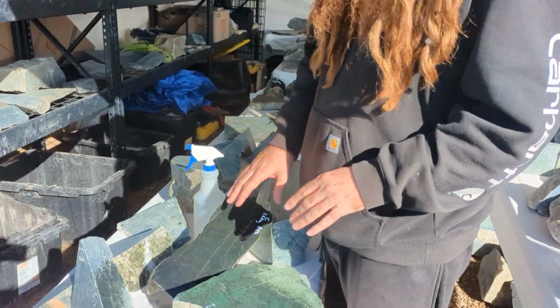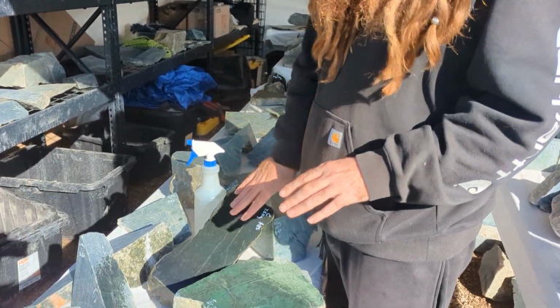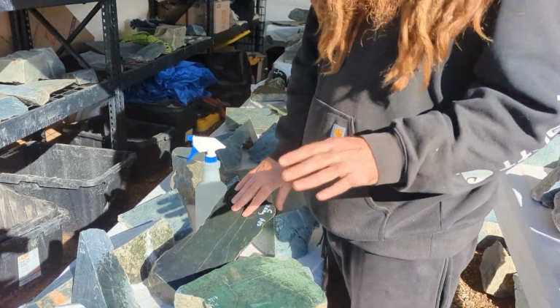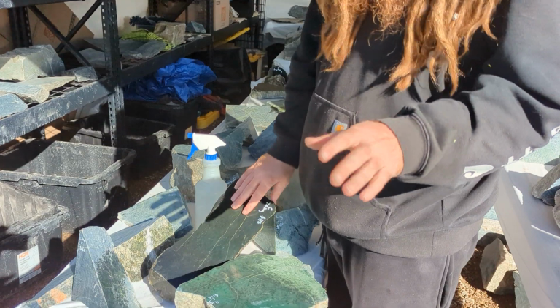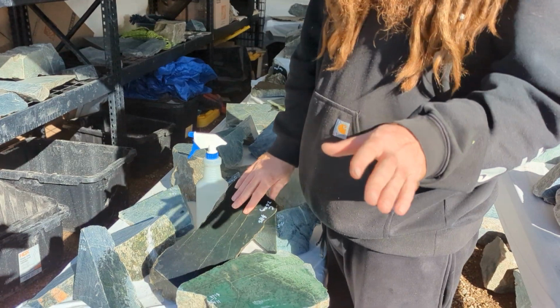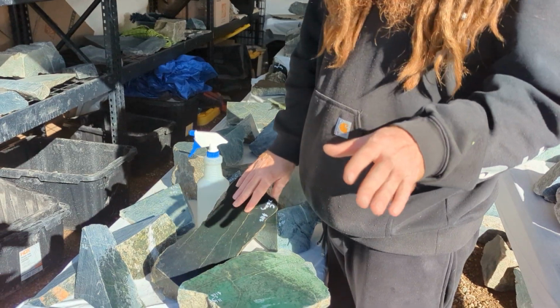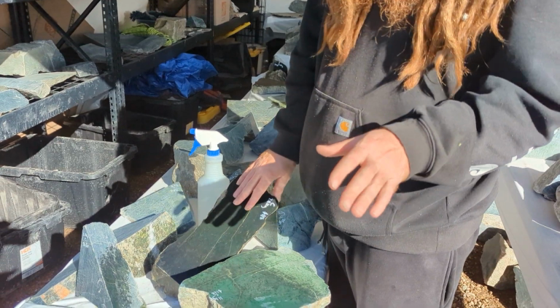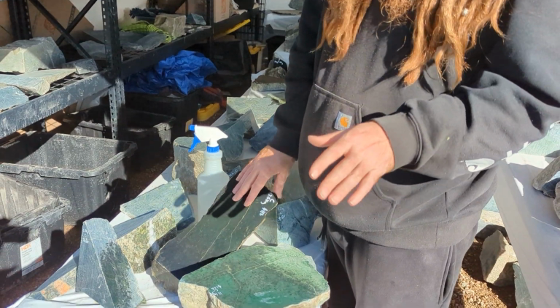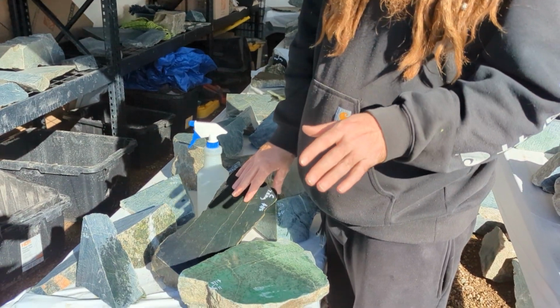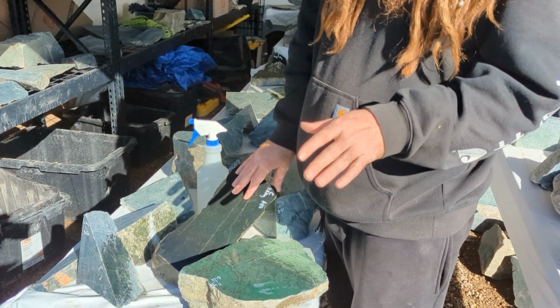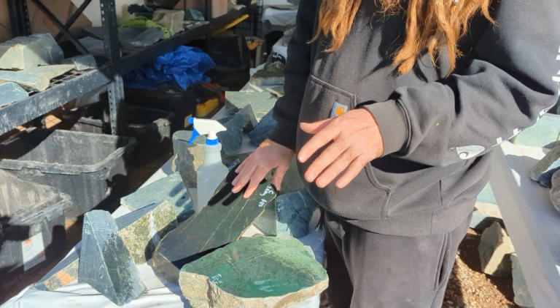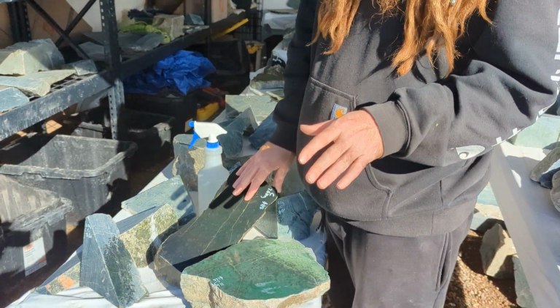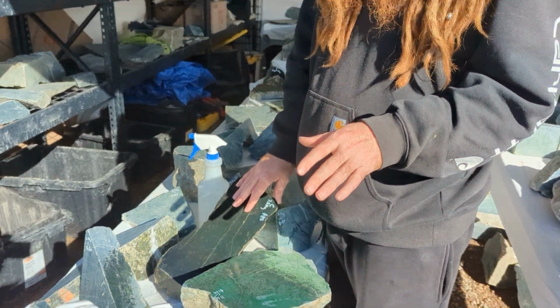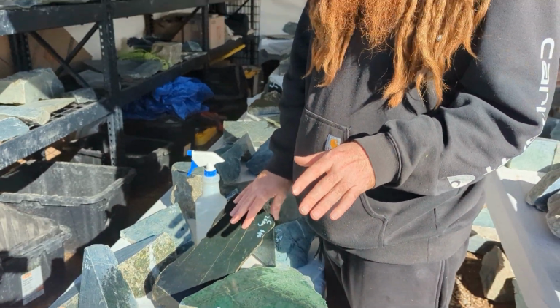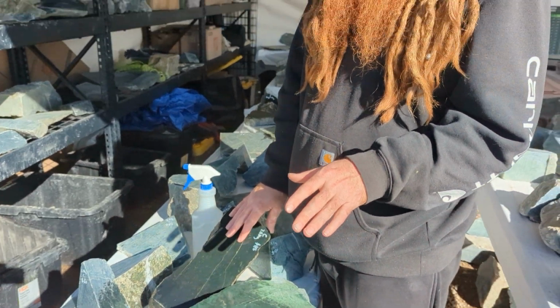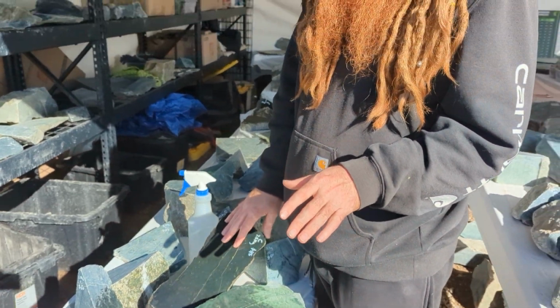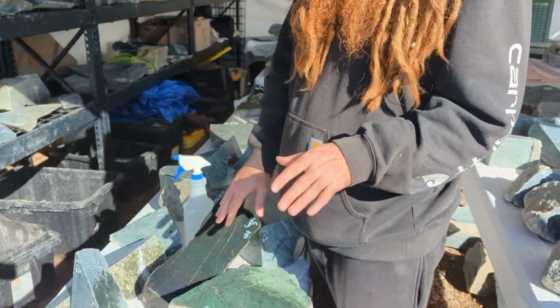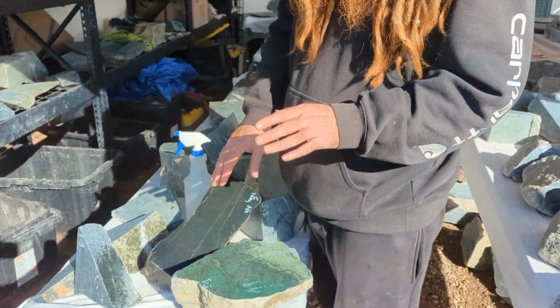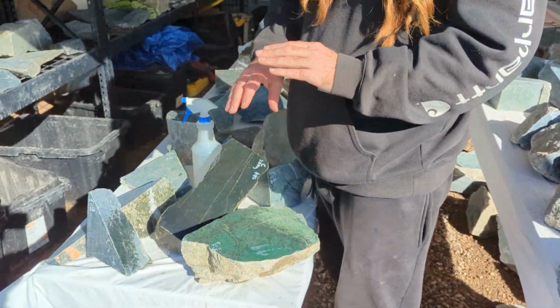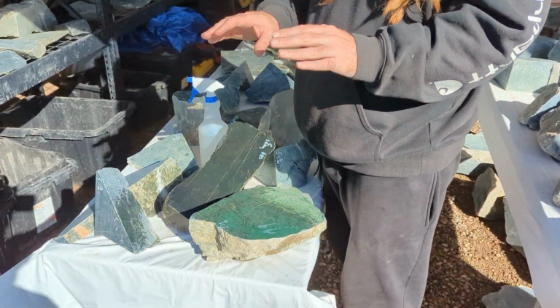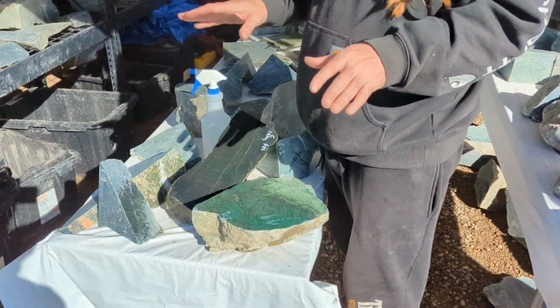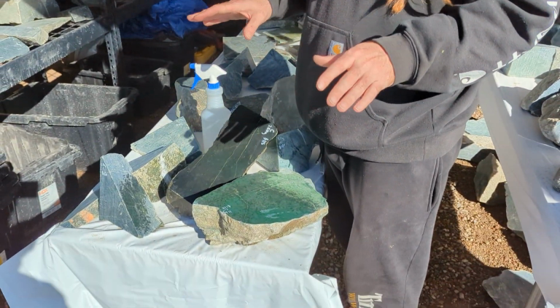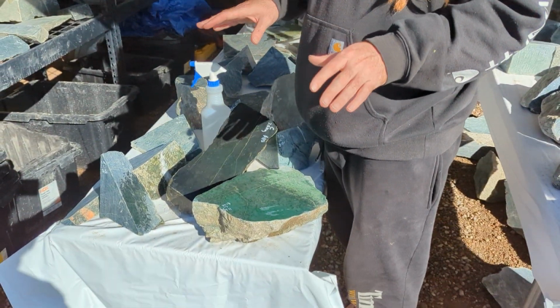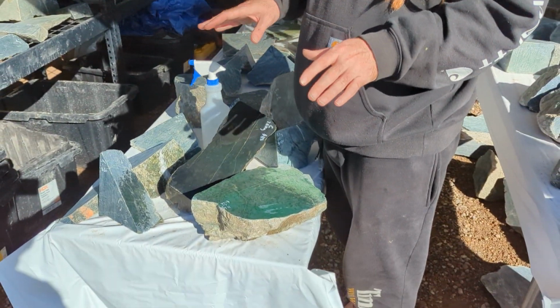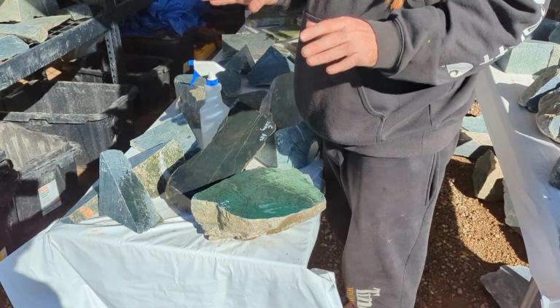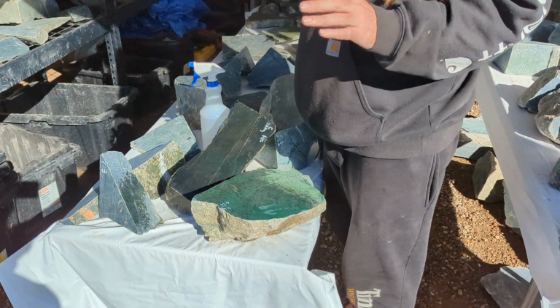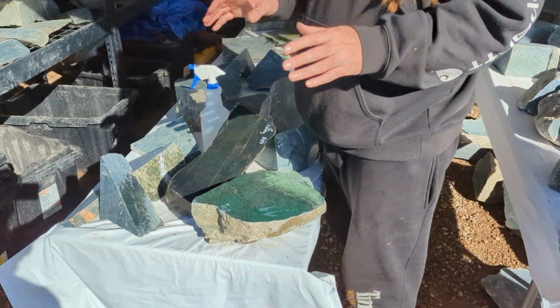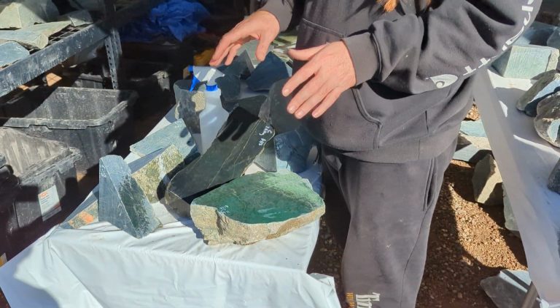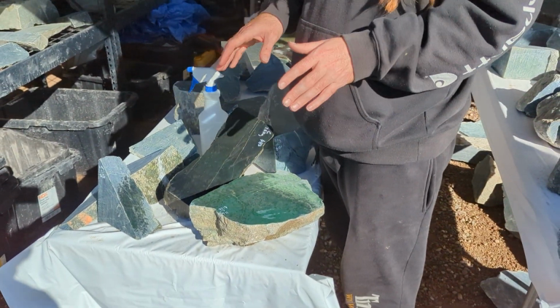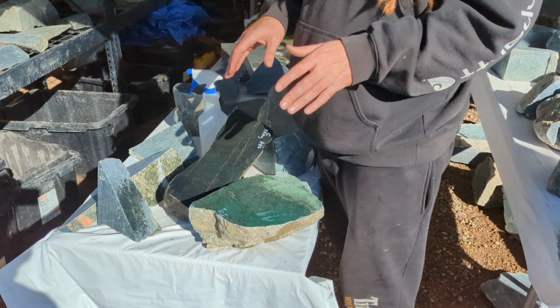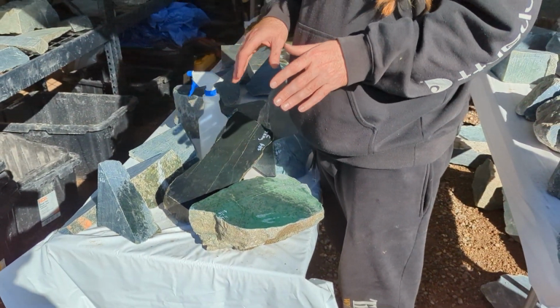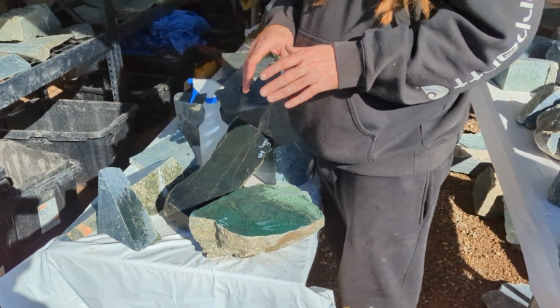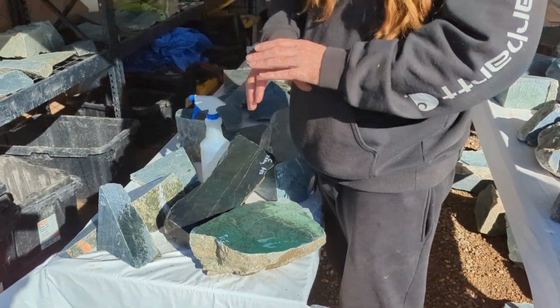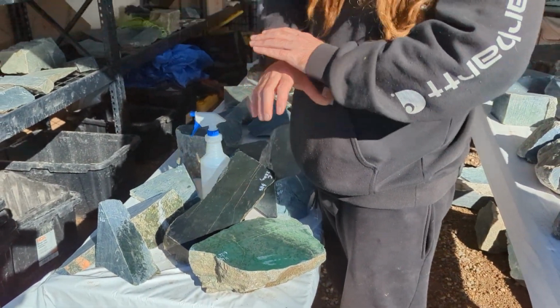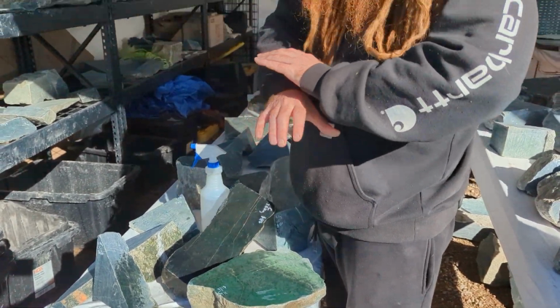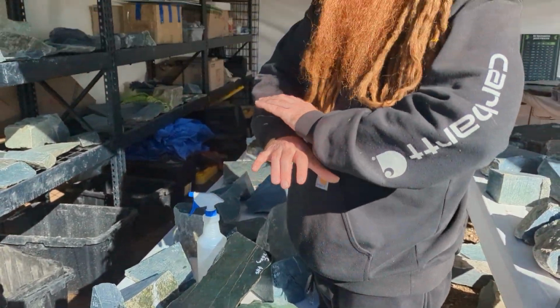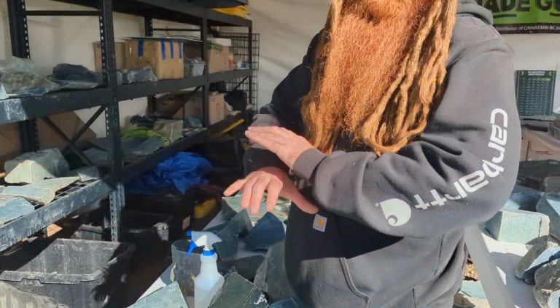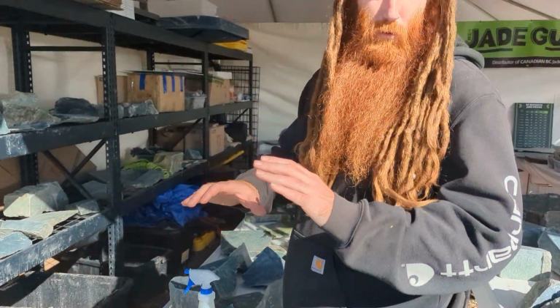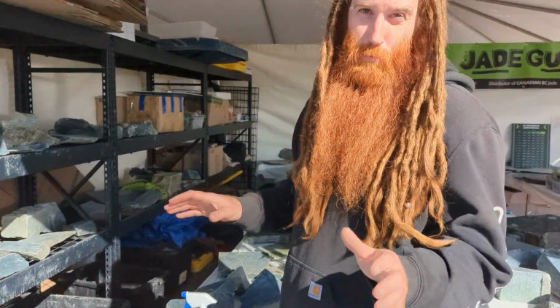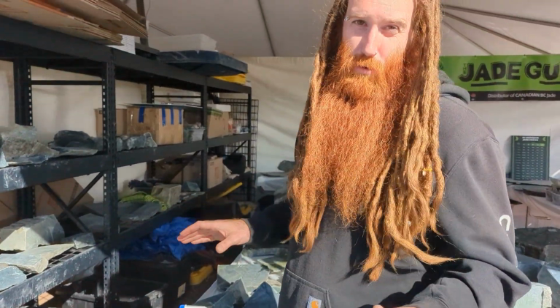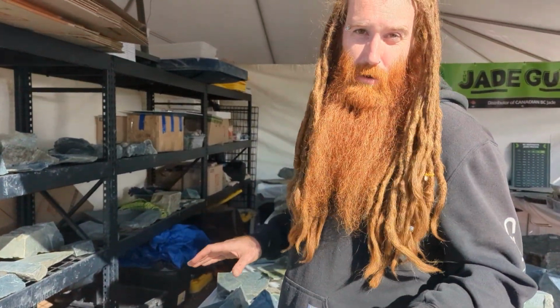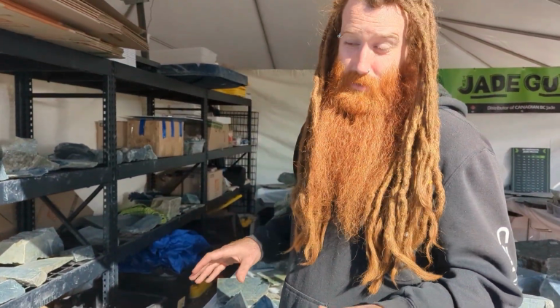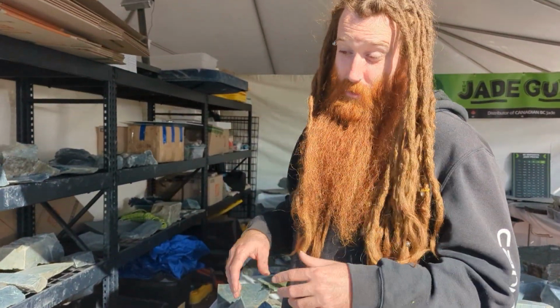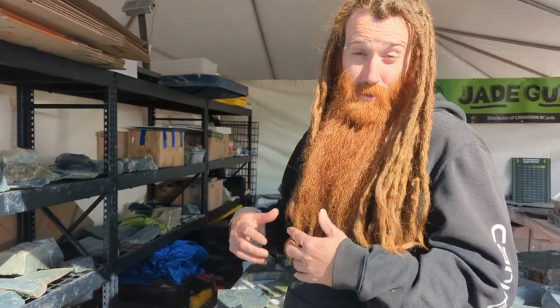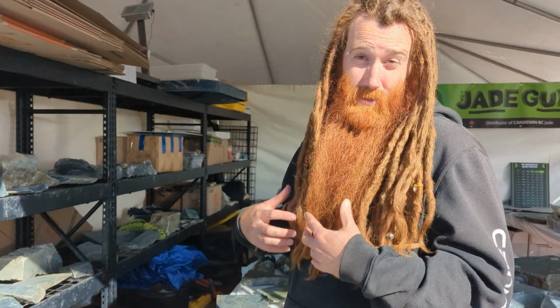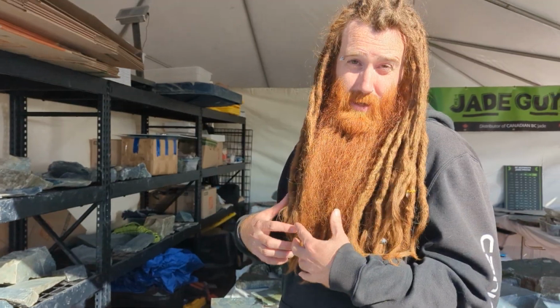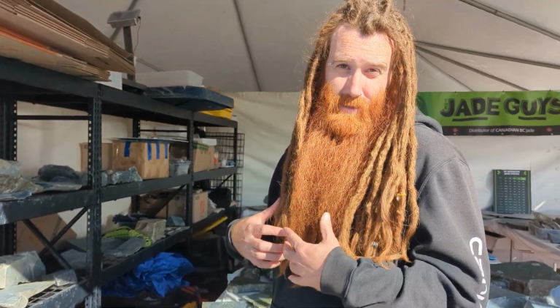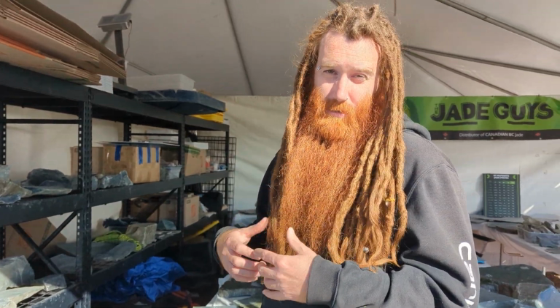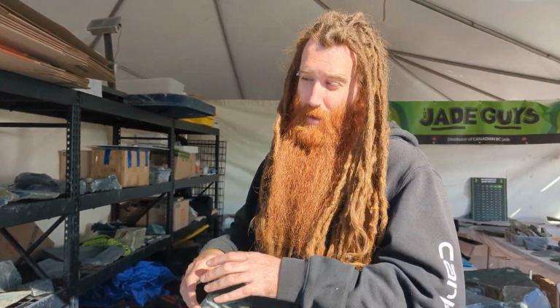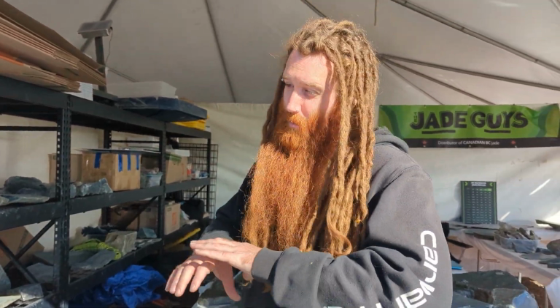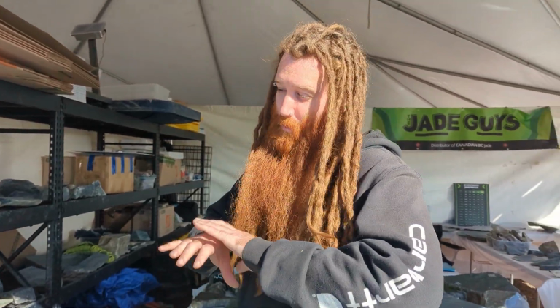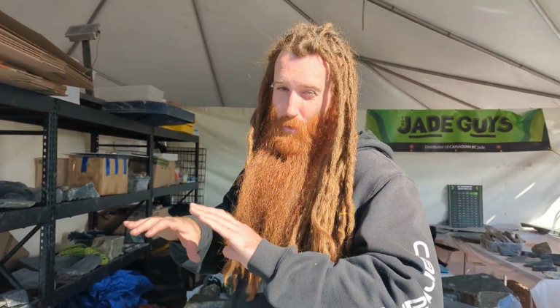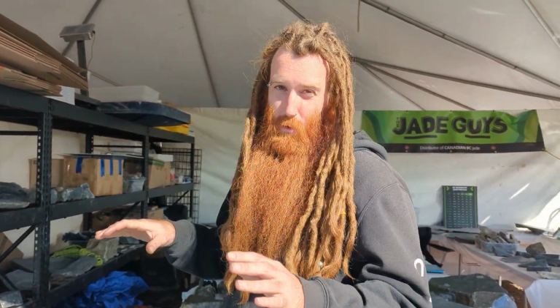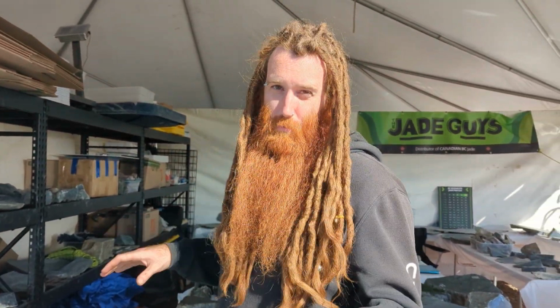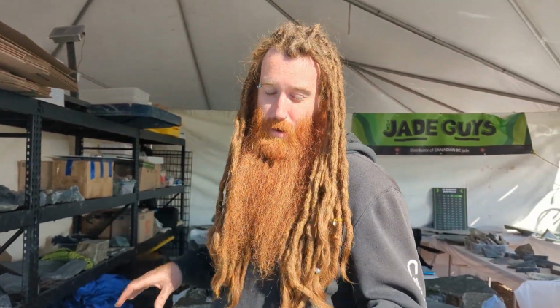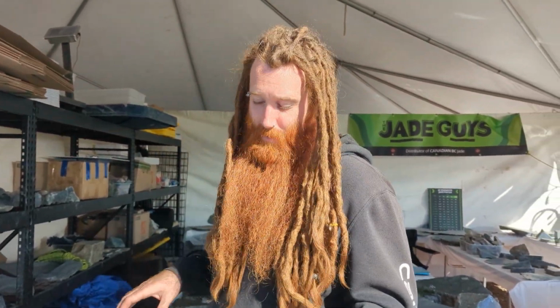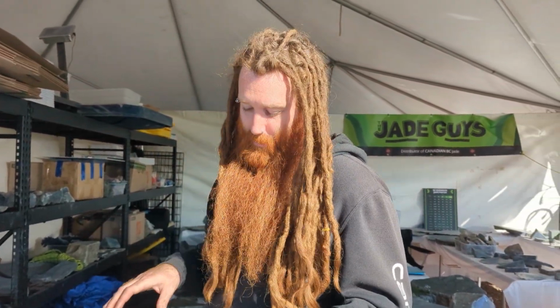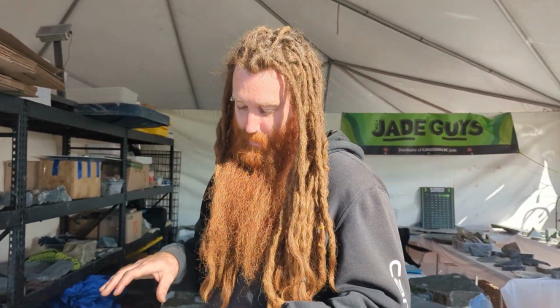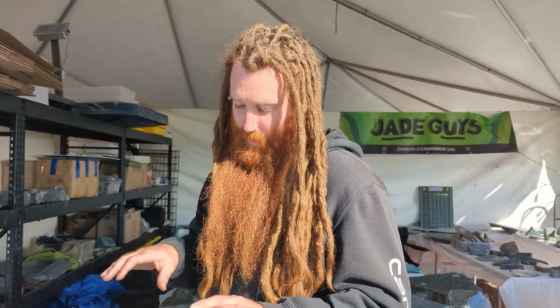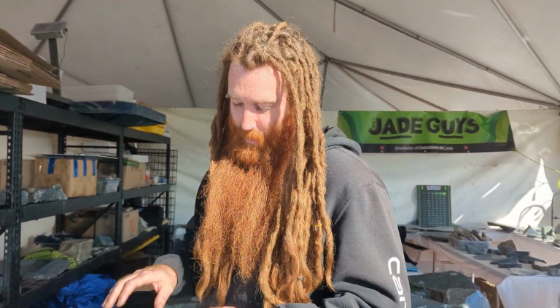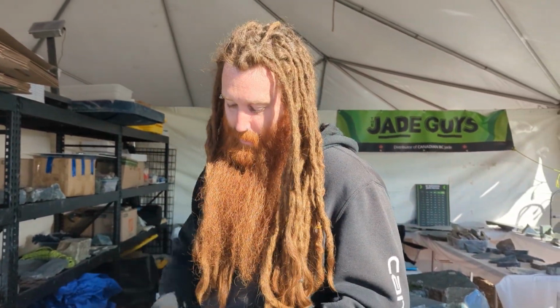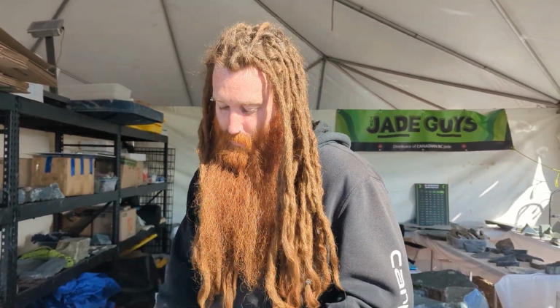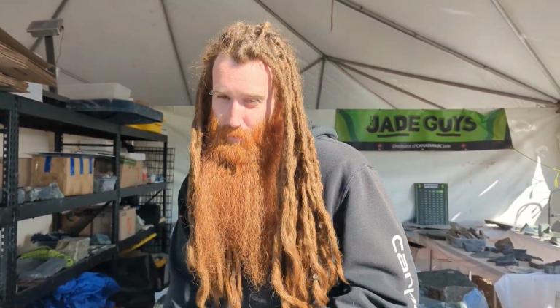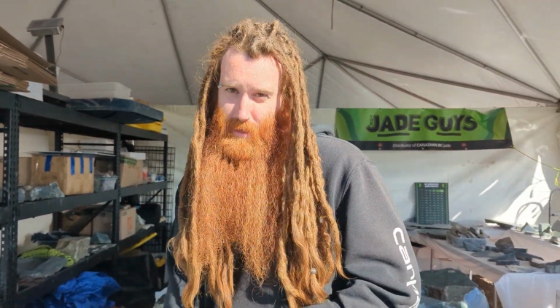Whenever you're looking at BC jade, just remember: no matter what, the only color we have in the whole province — not just us that mine, but the whole province — is green.